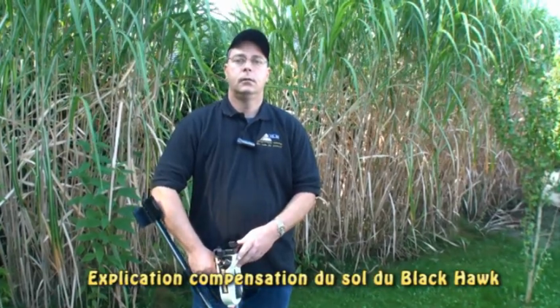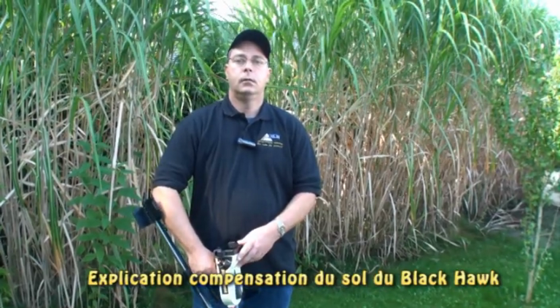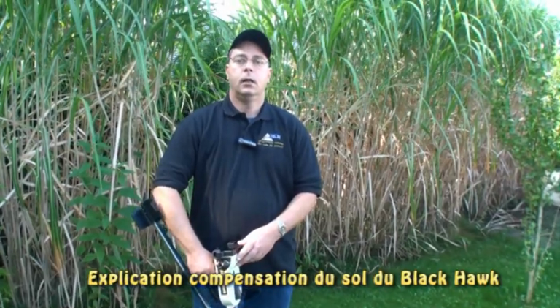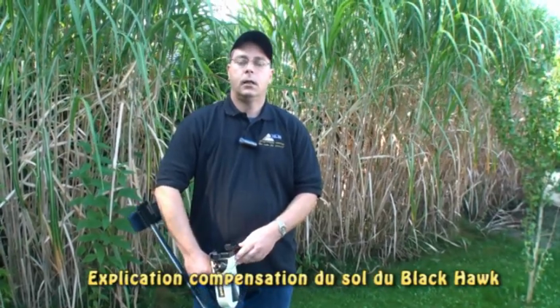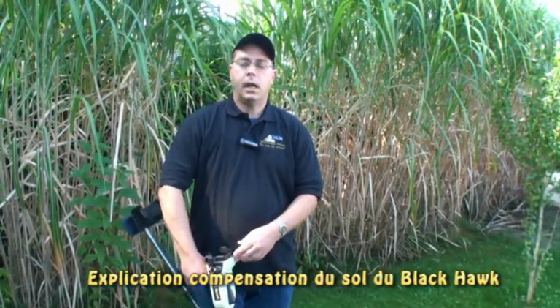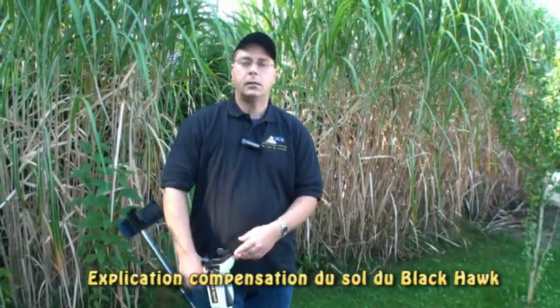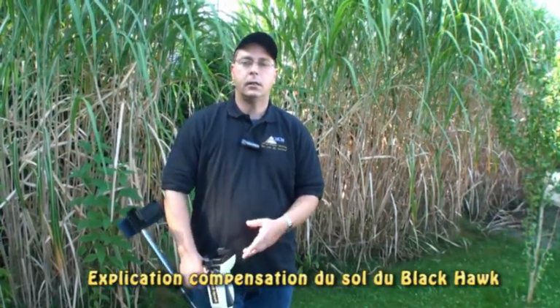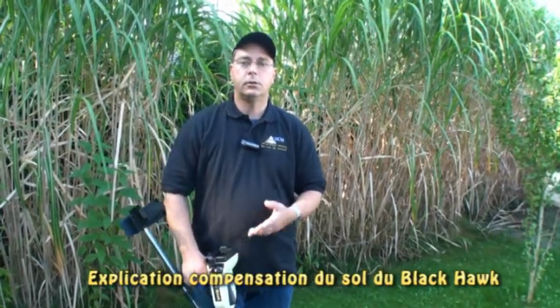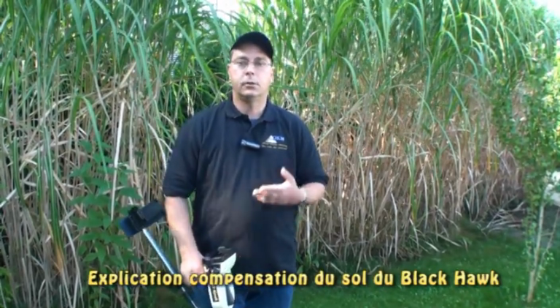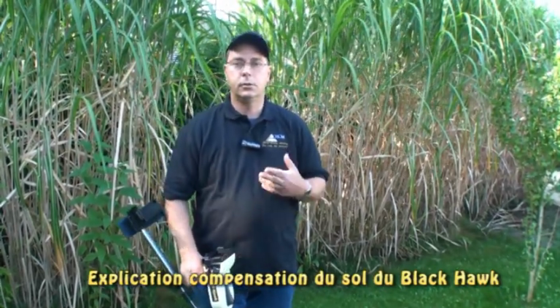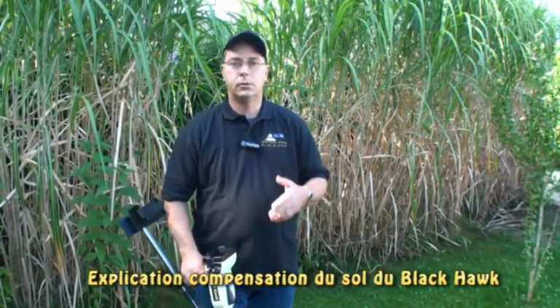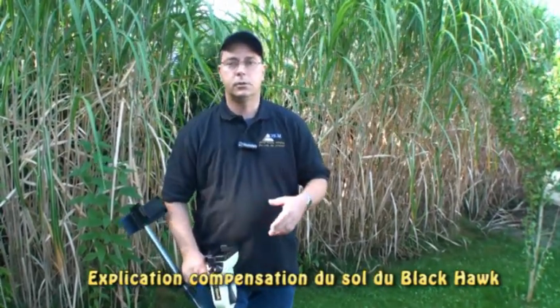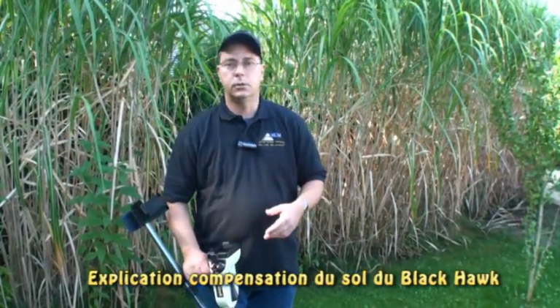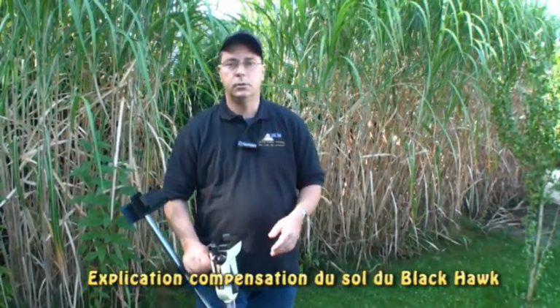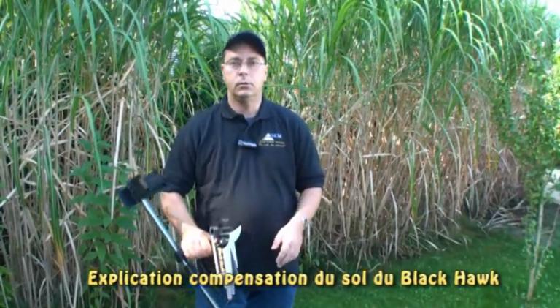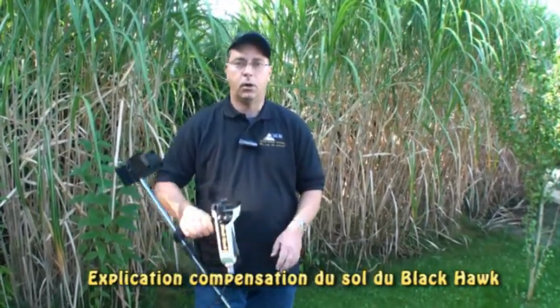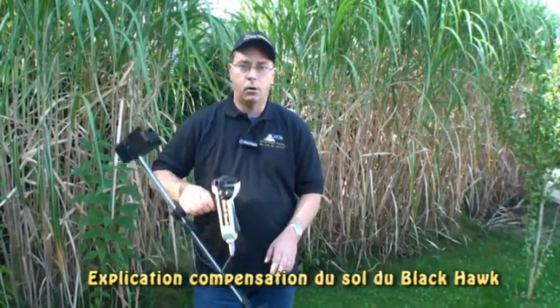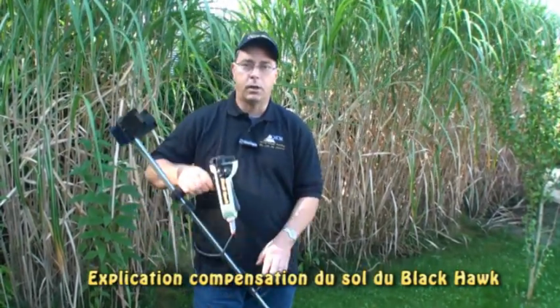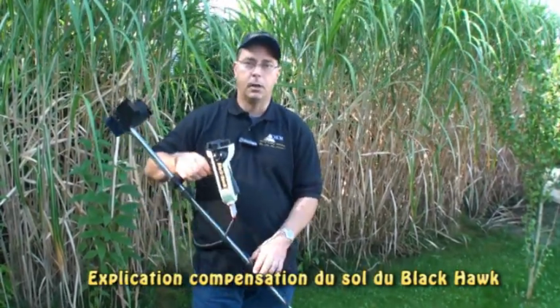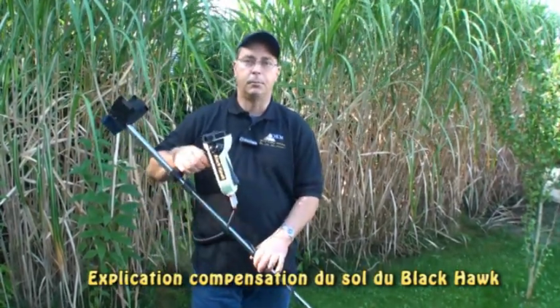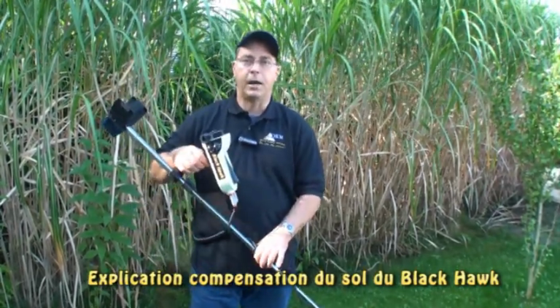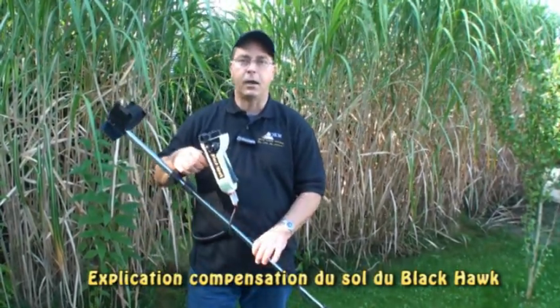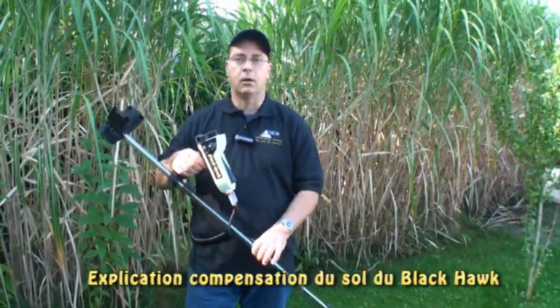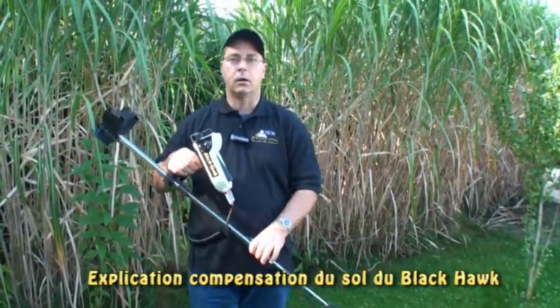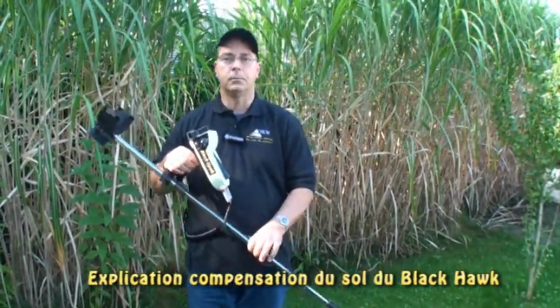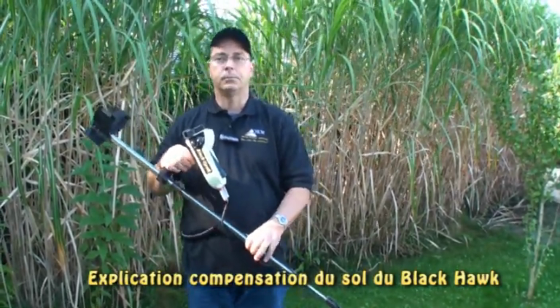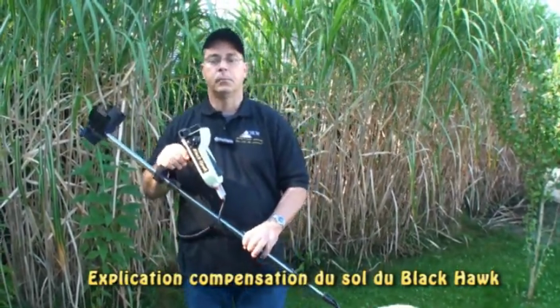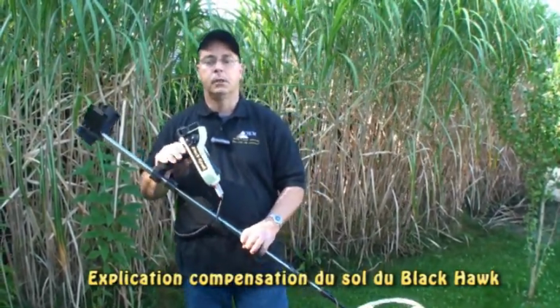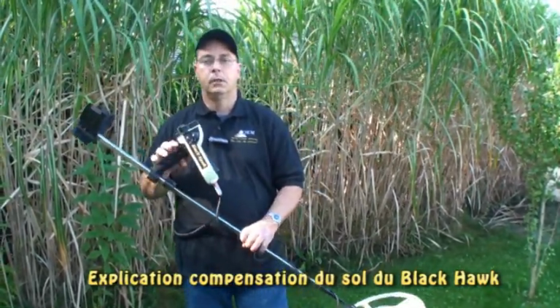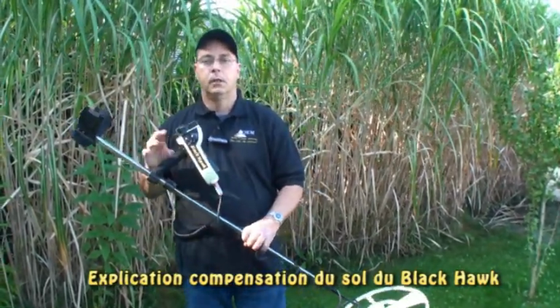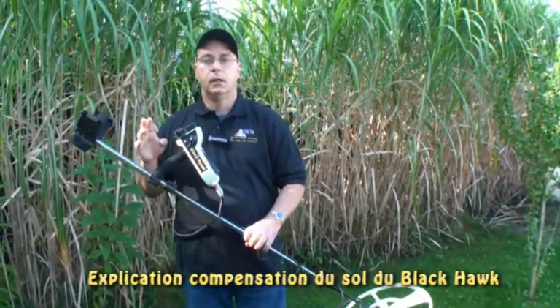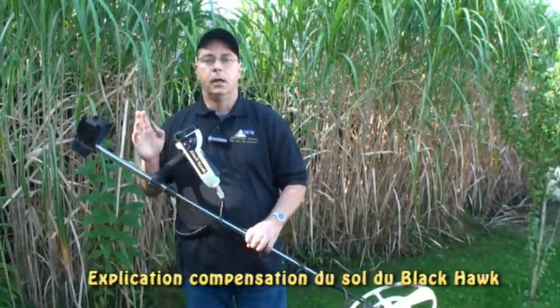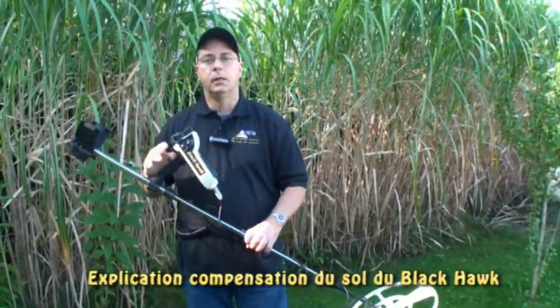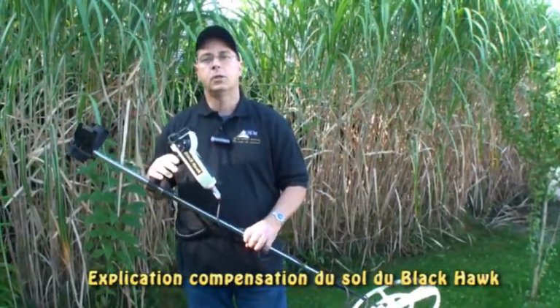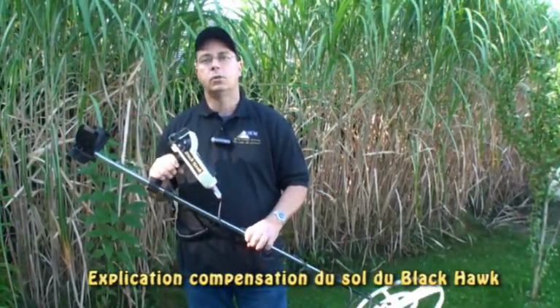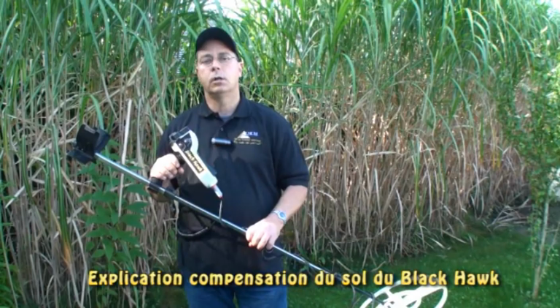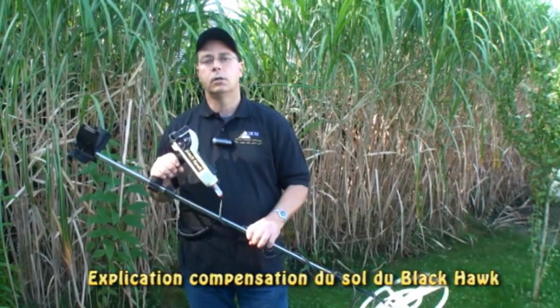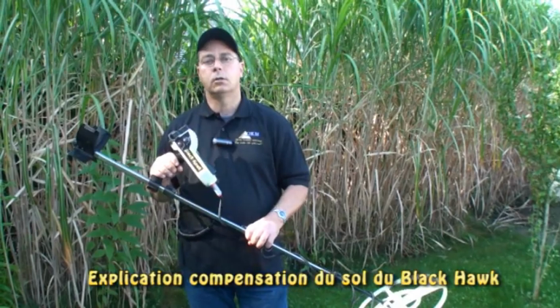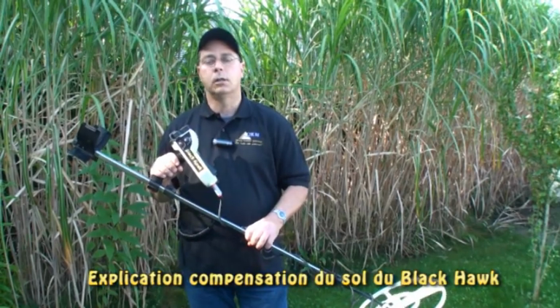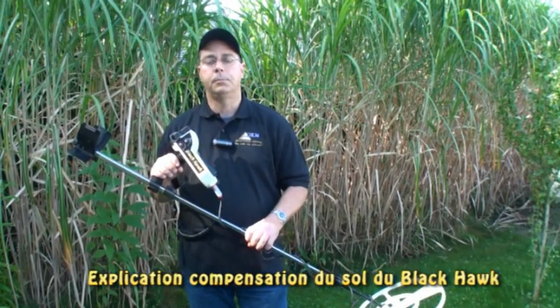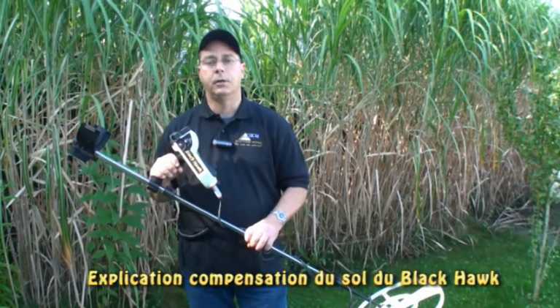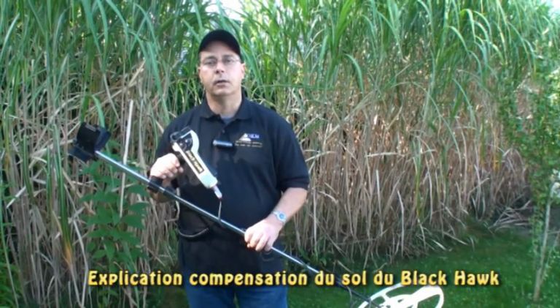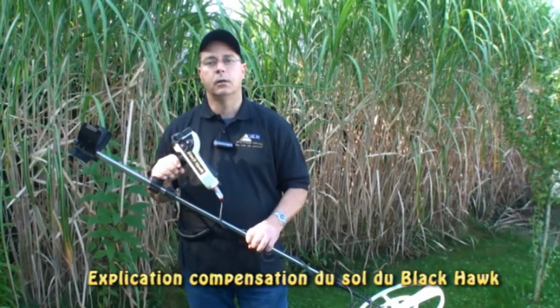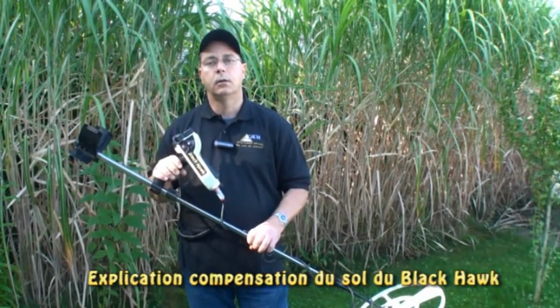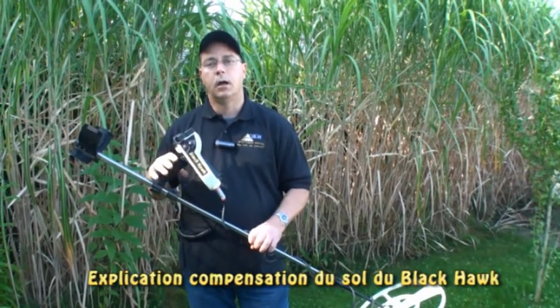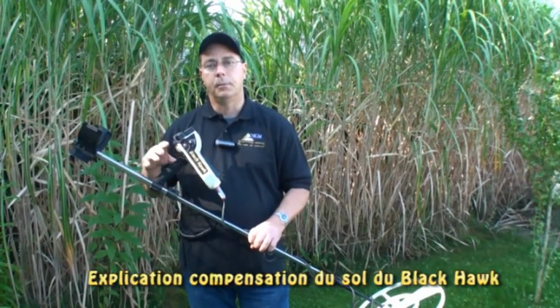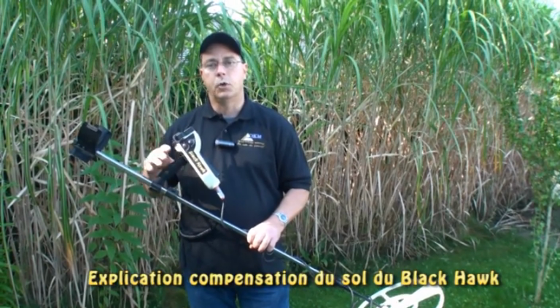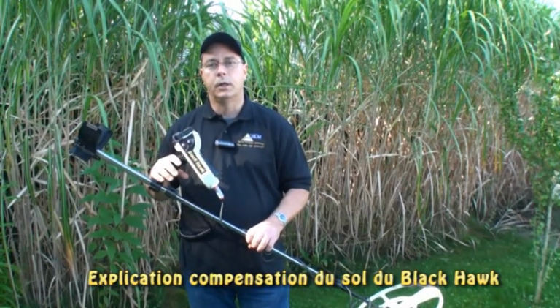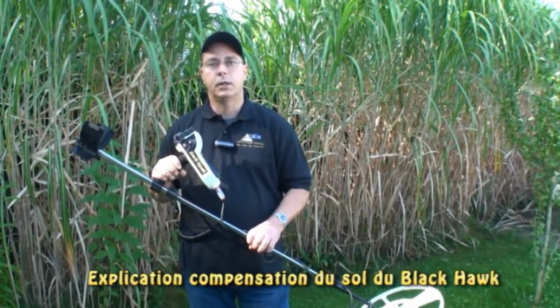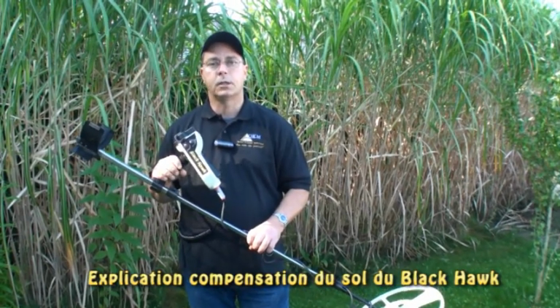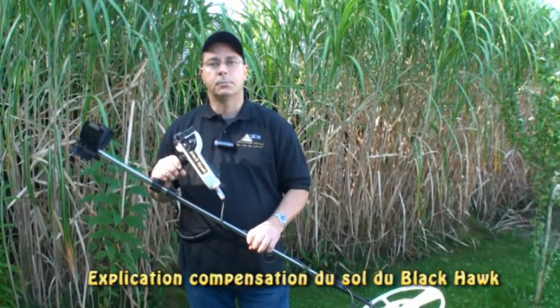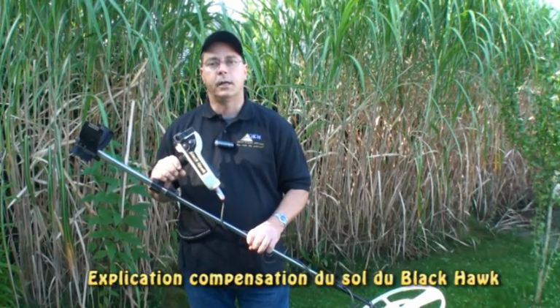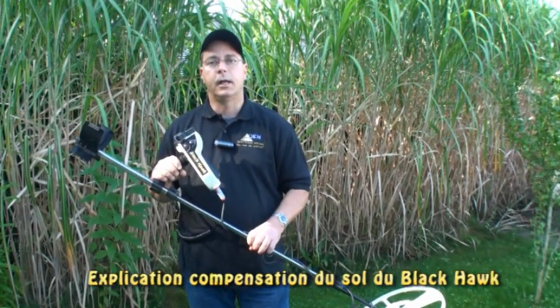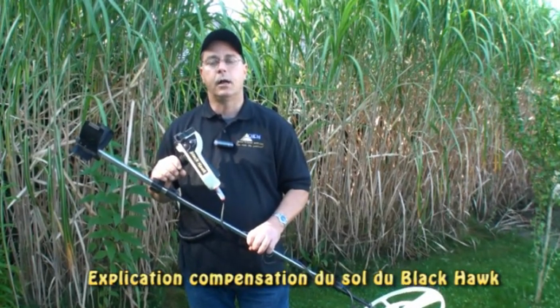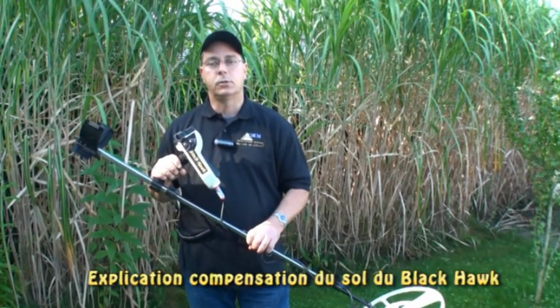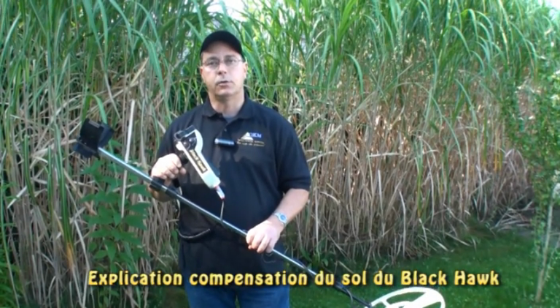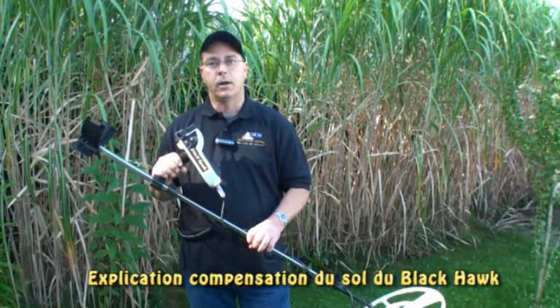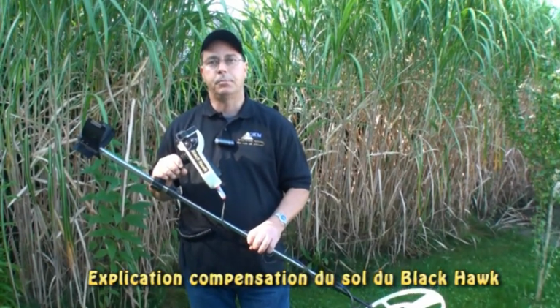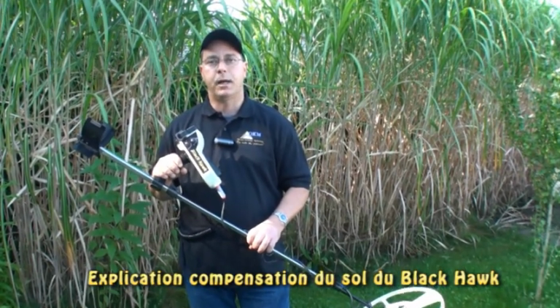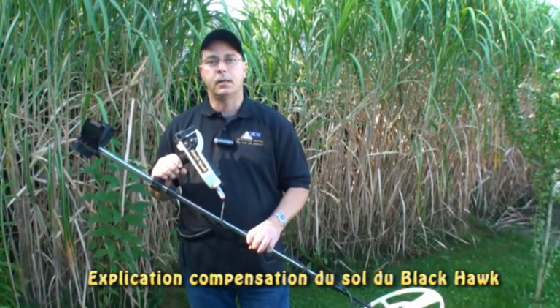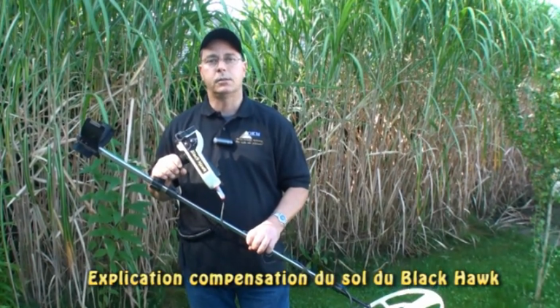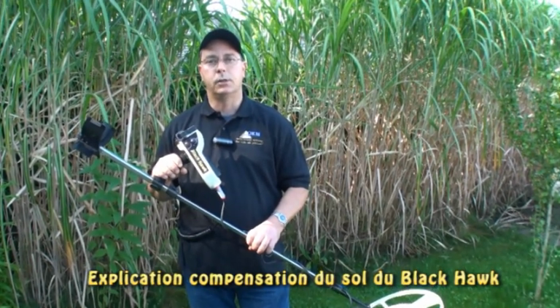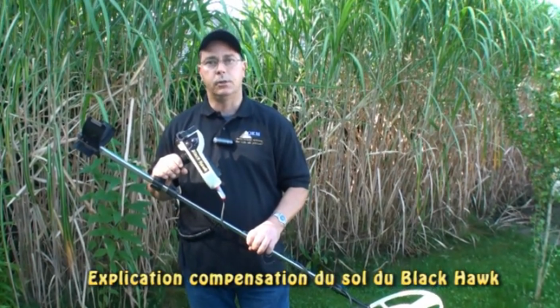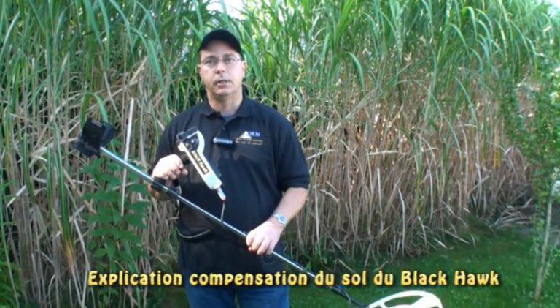I'd like to introduce the new OKM Blackhawk. In this short clip, I'm going to explain how to ground balance the unit.